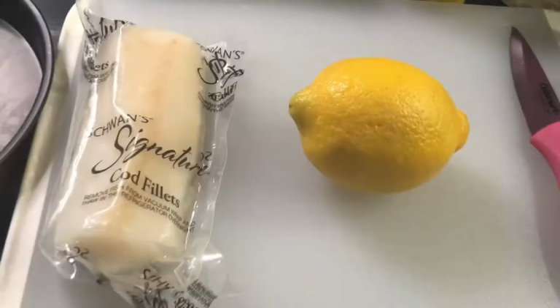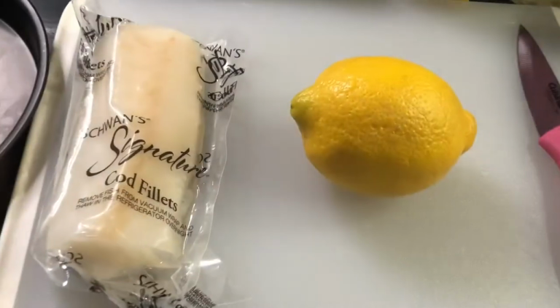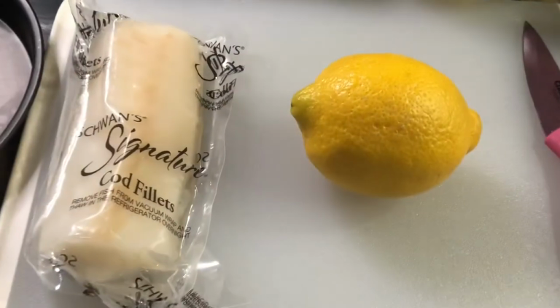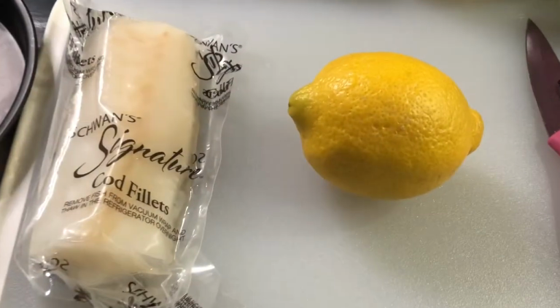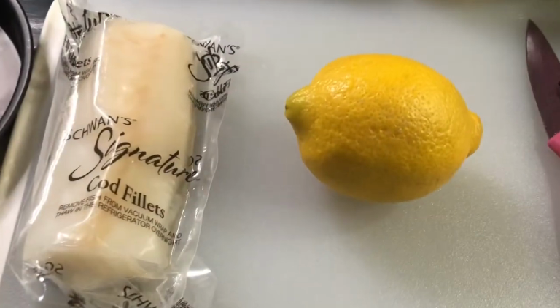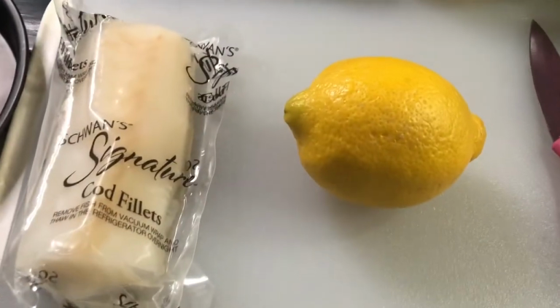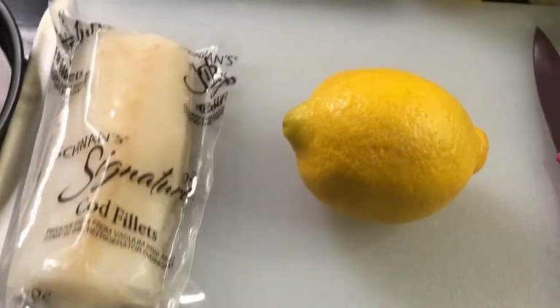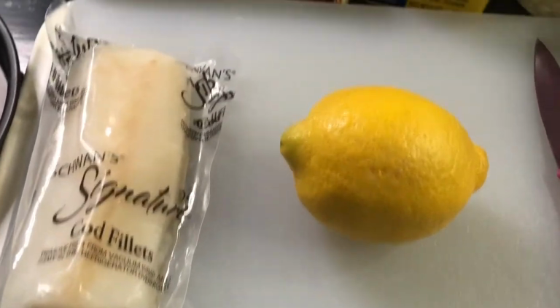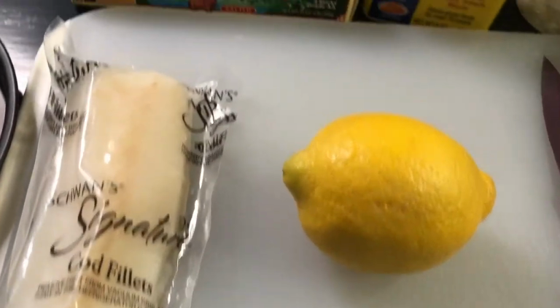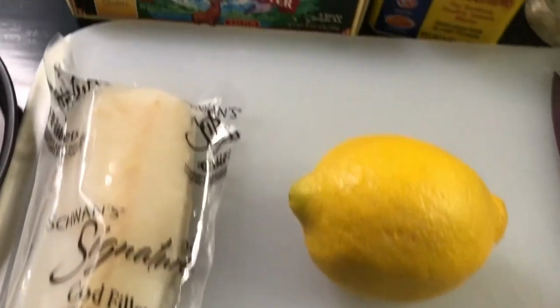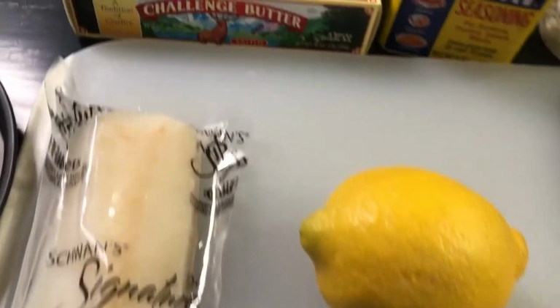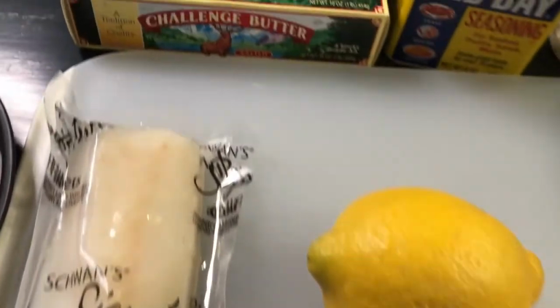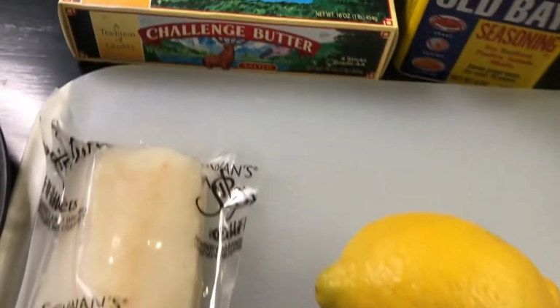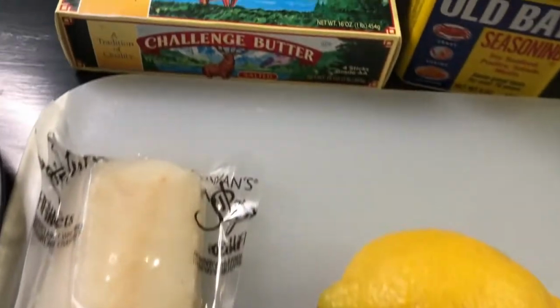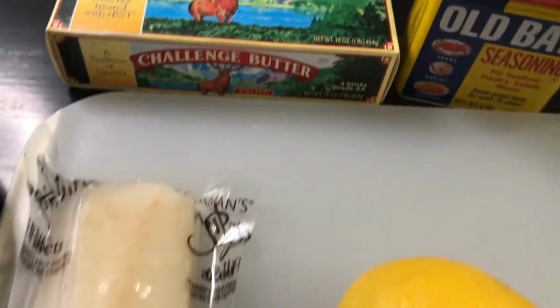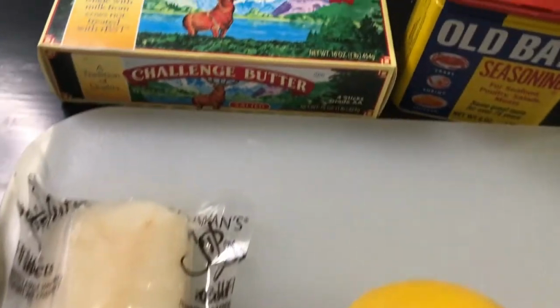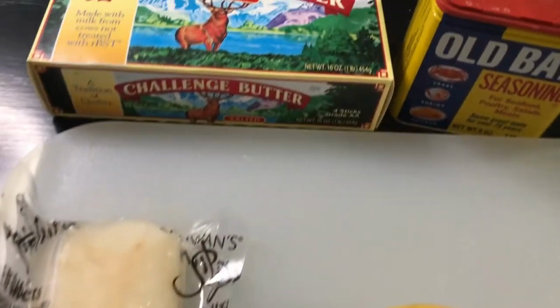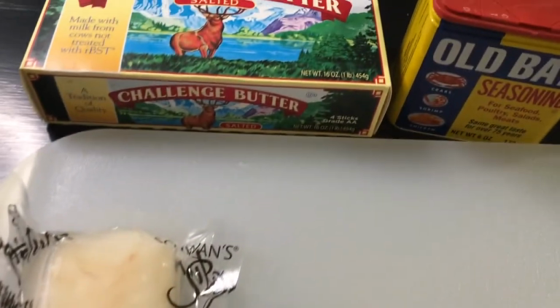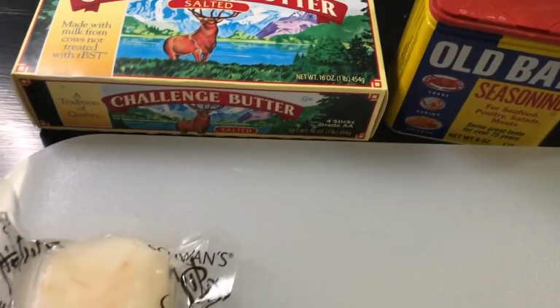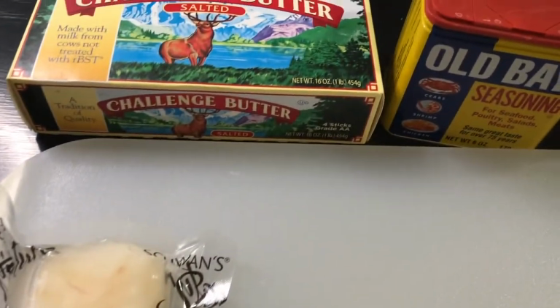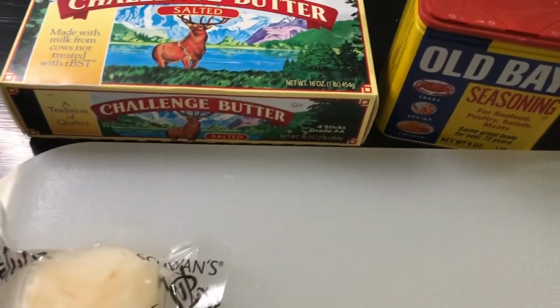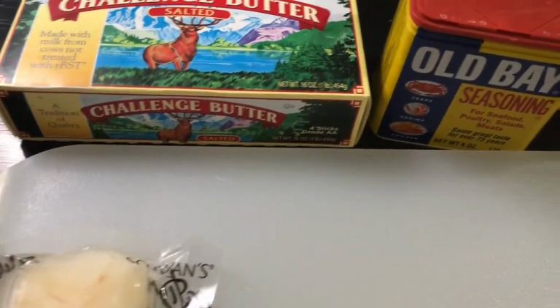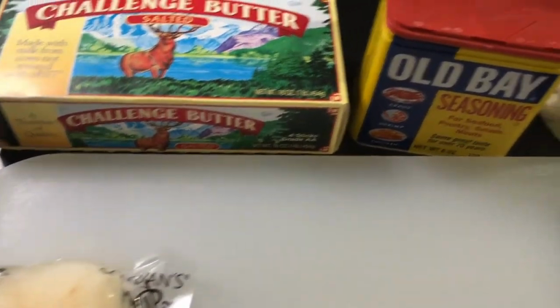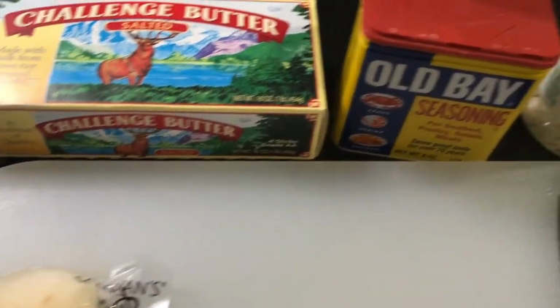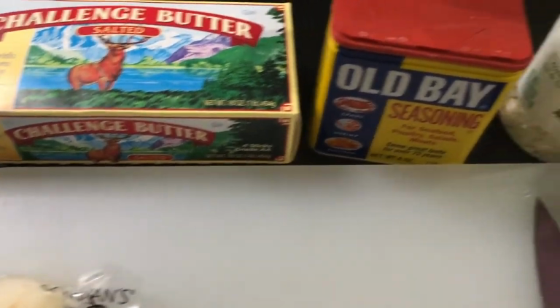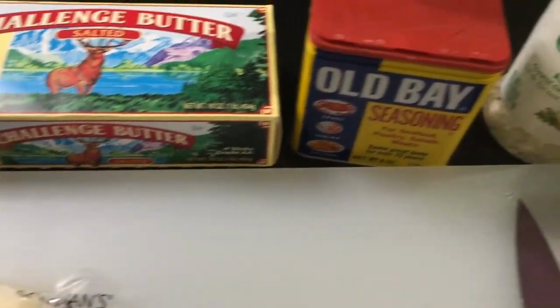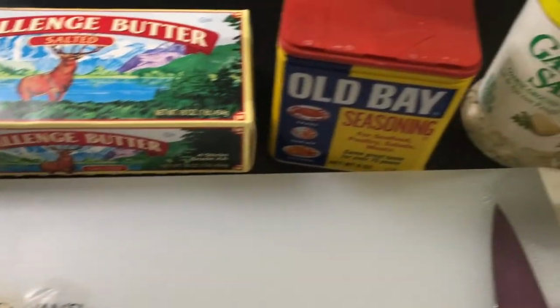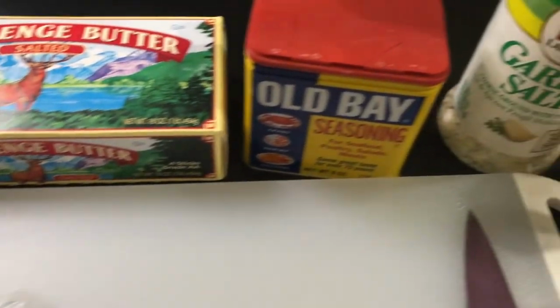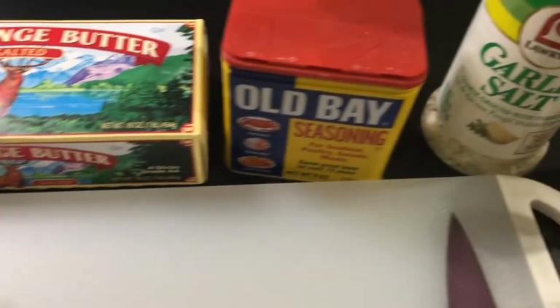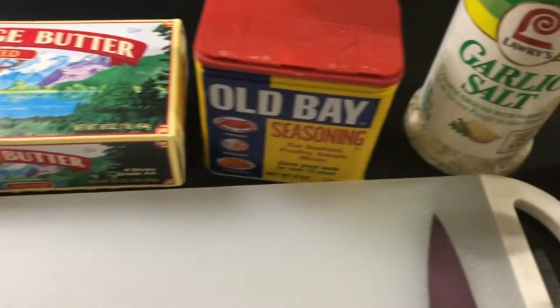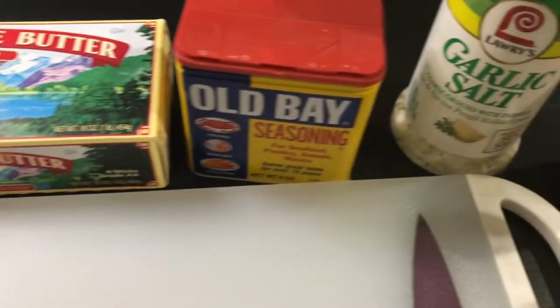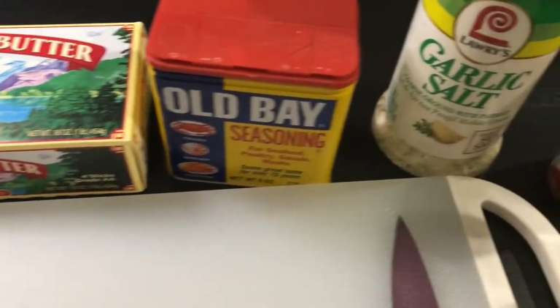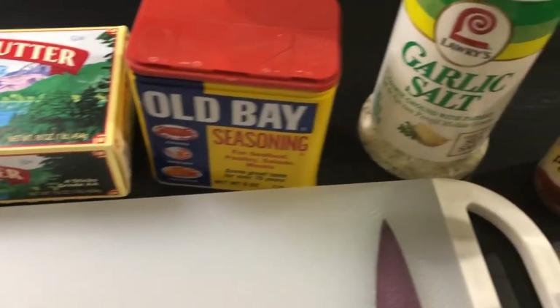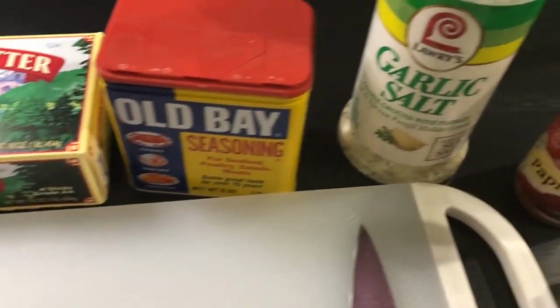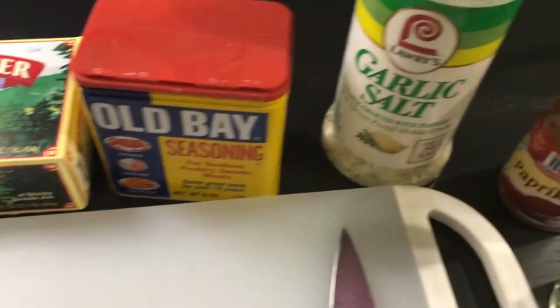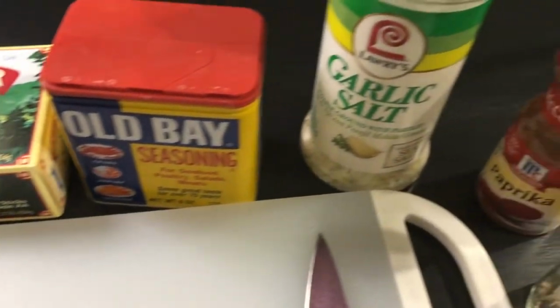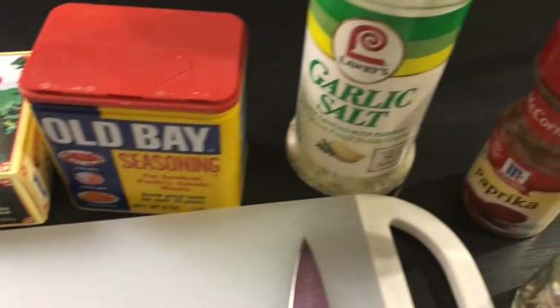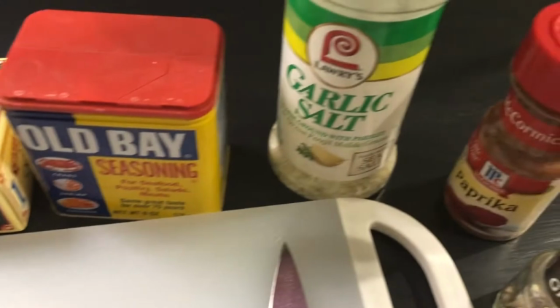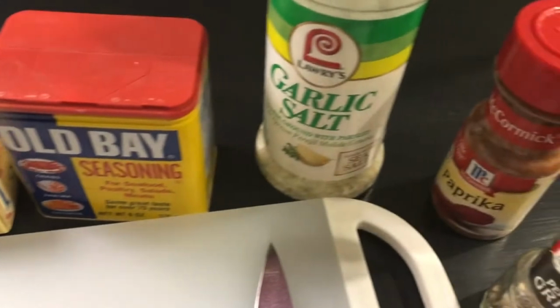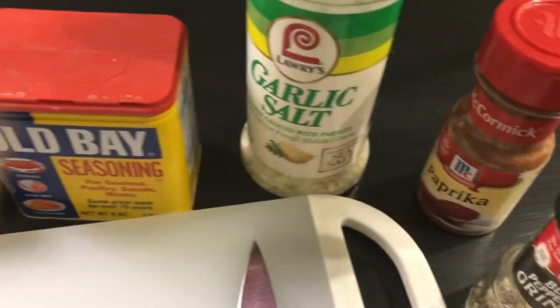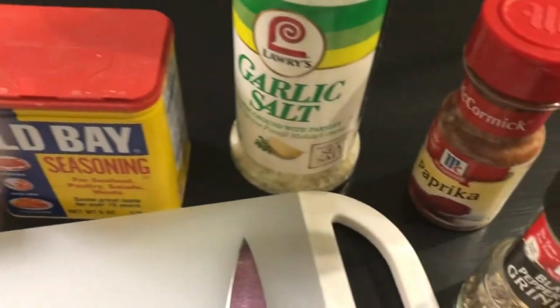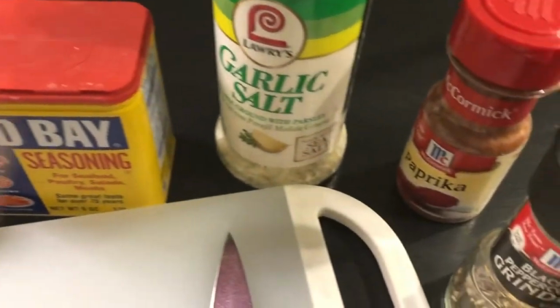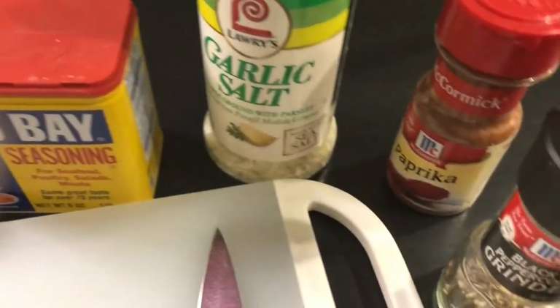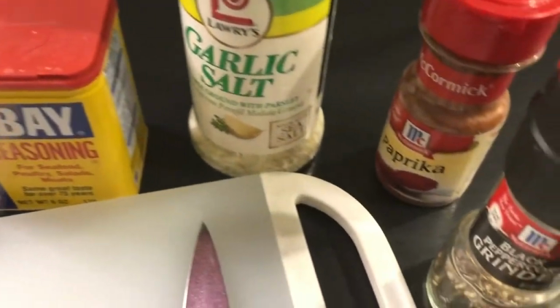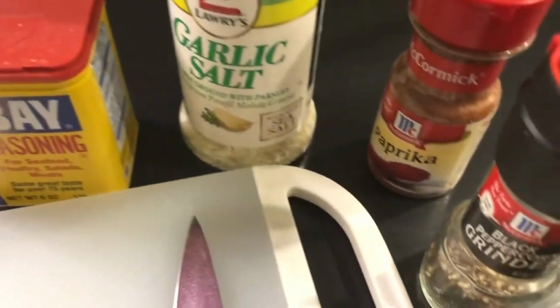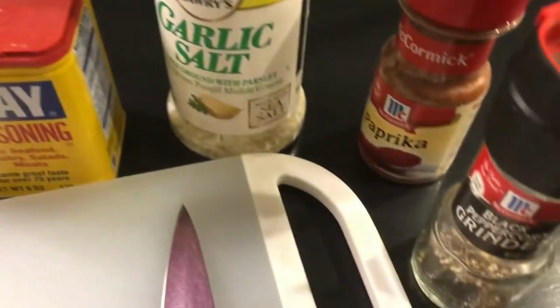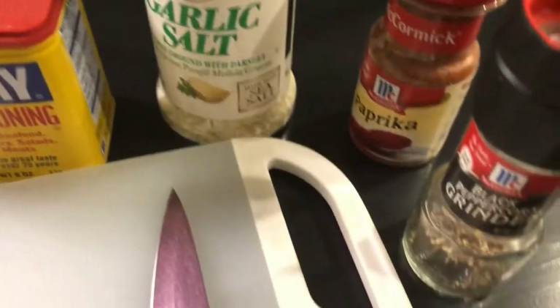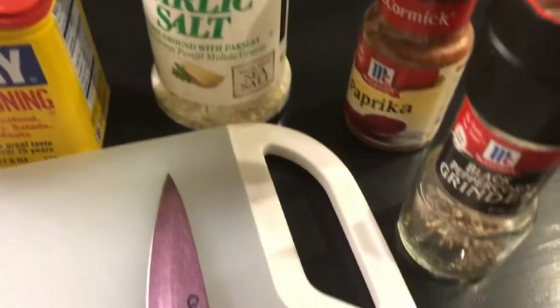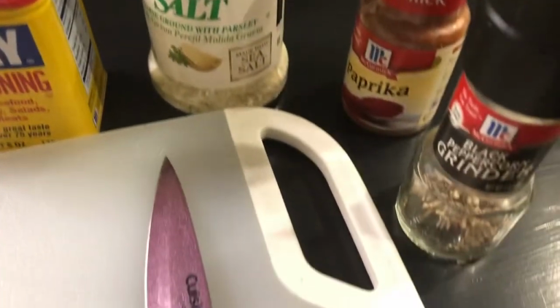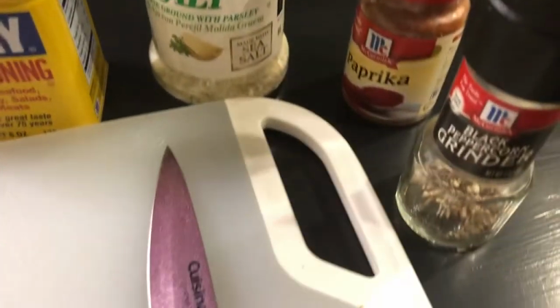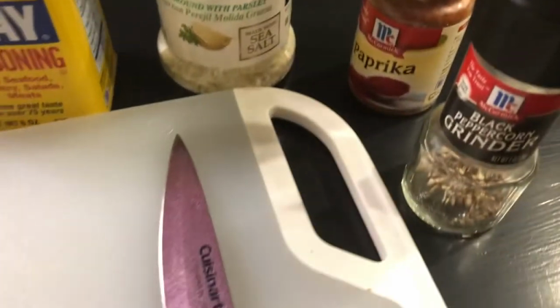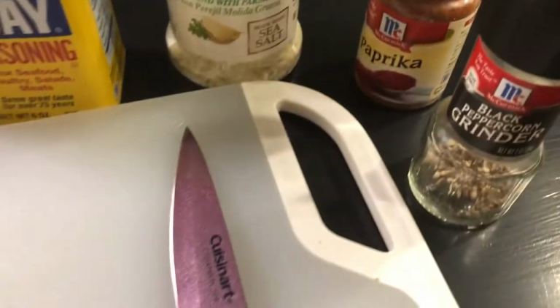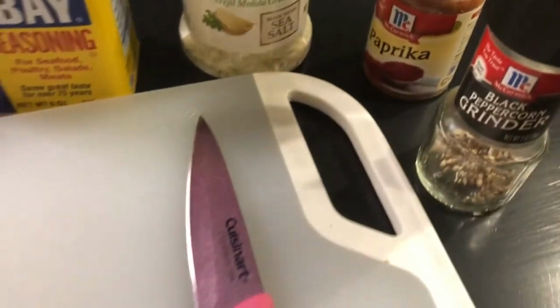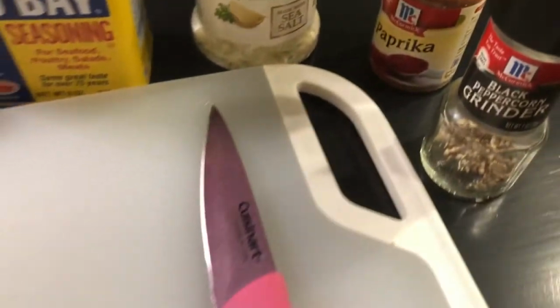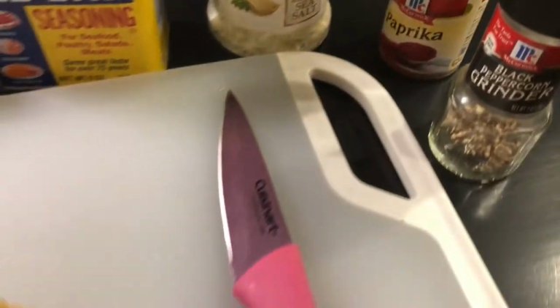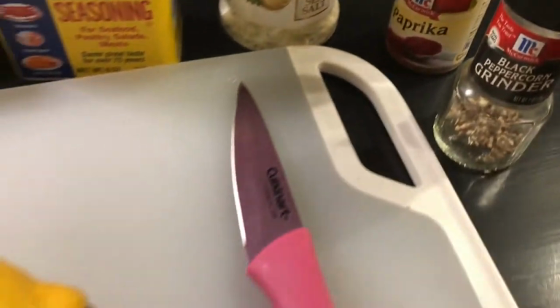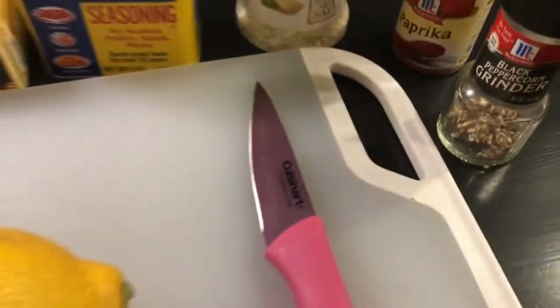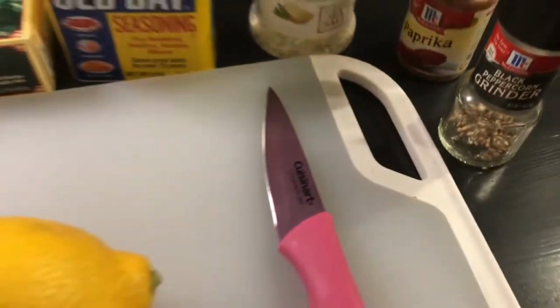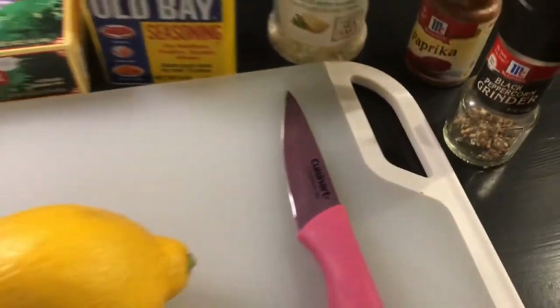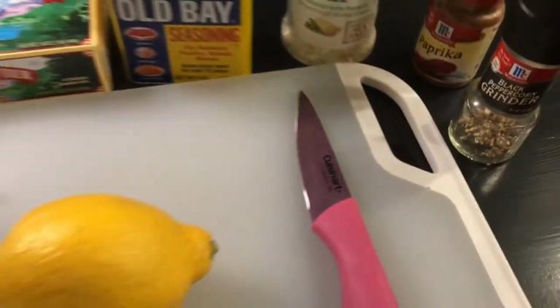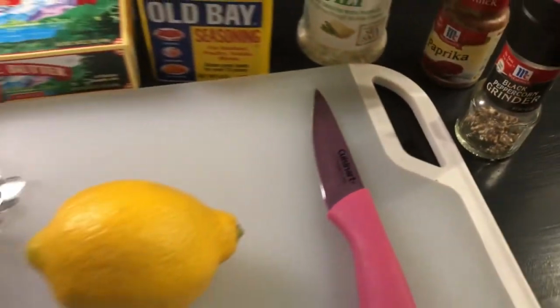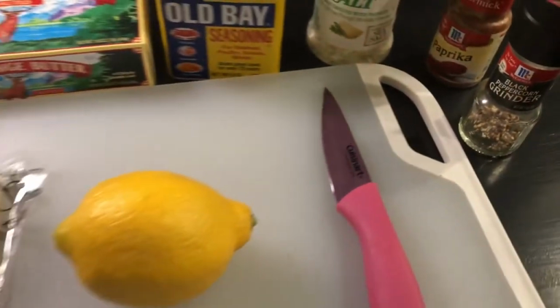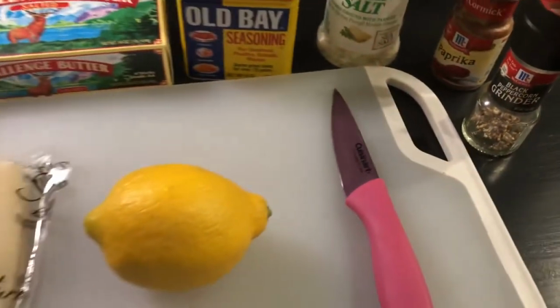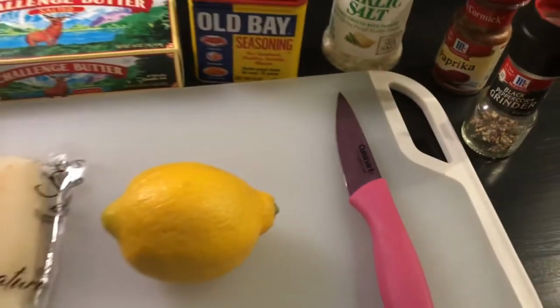All you need is some cod, some lemon, some butter, some Old Bay seasoning, some garlic salt, some paprika, and some black pepper.